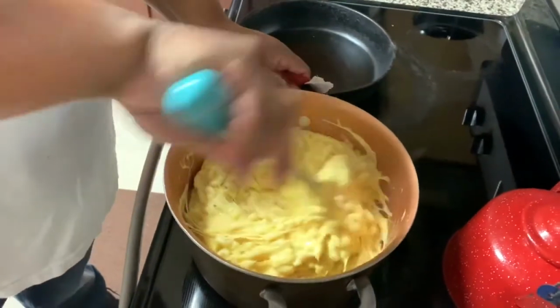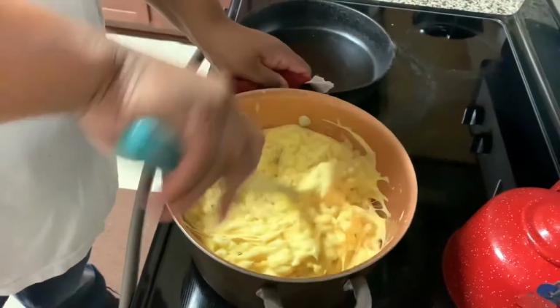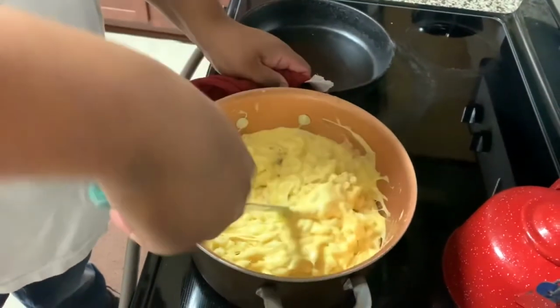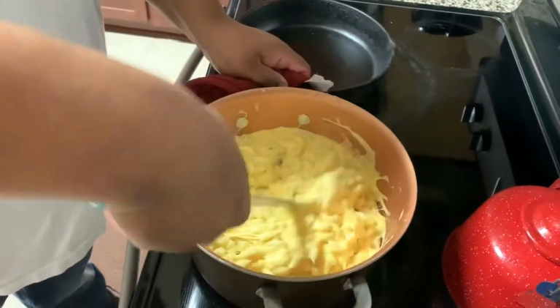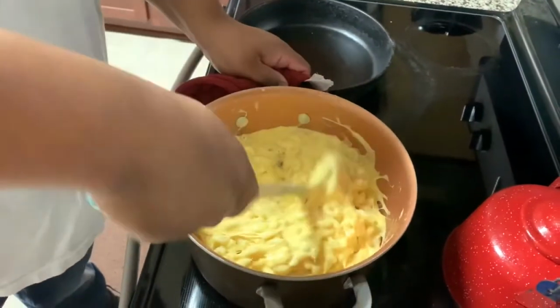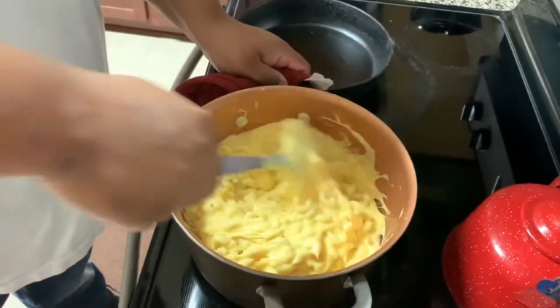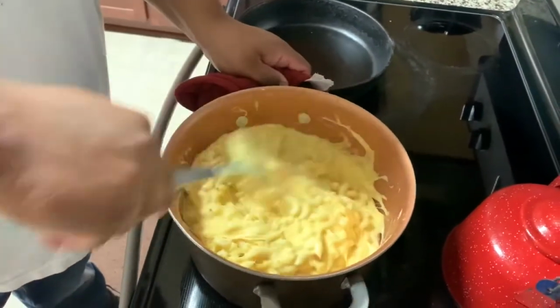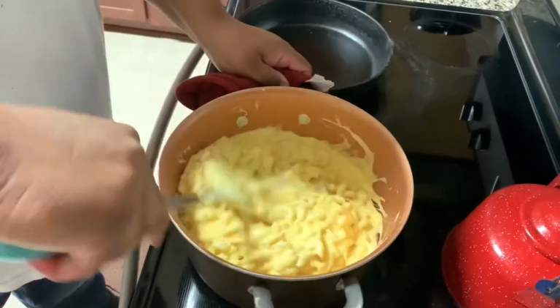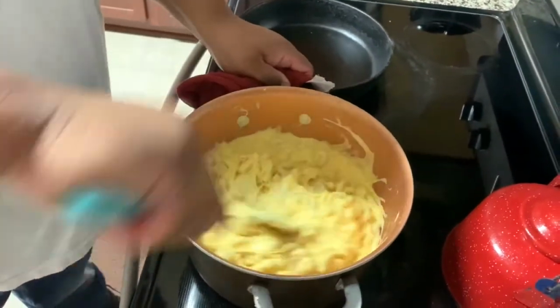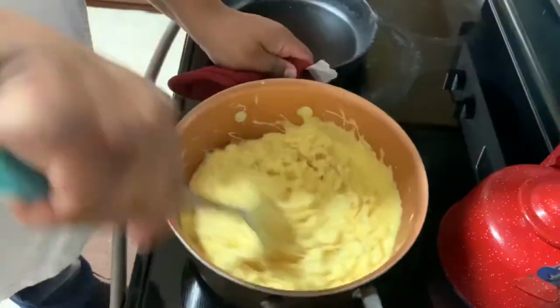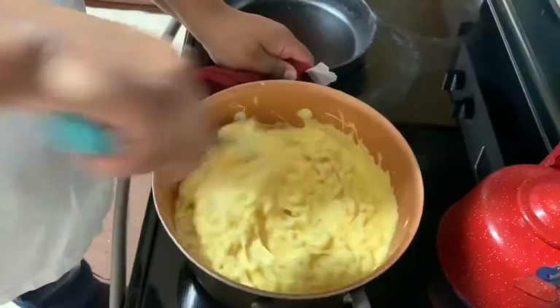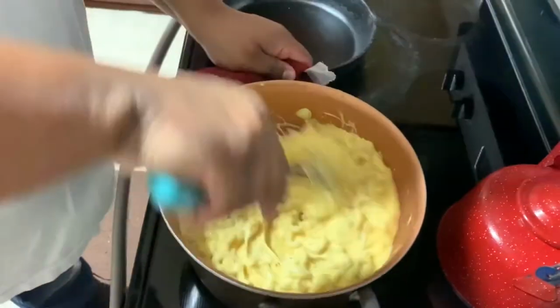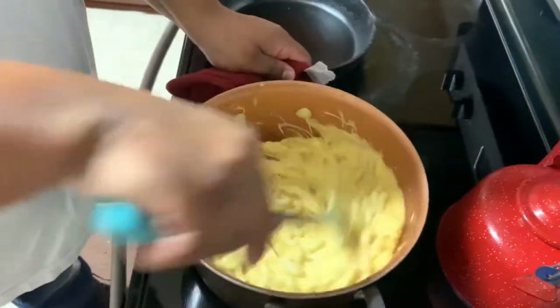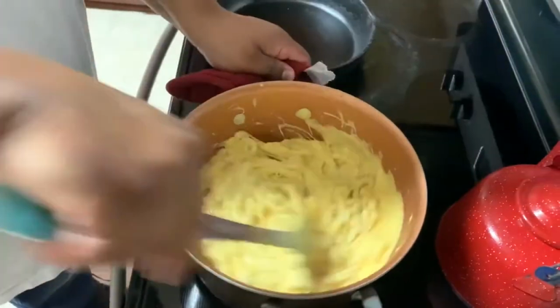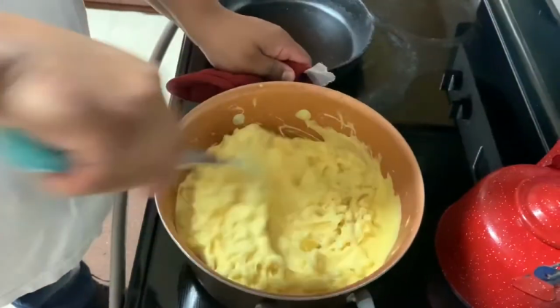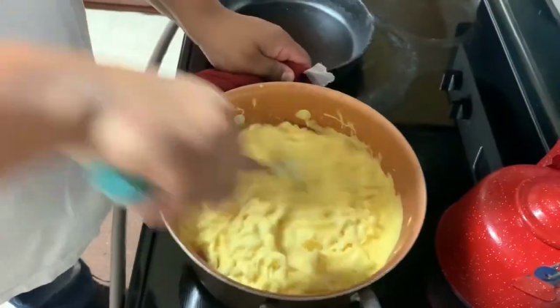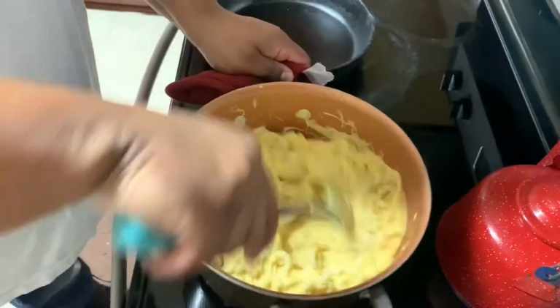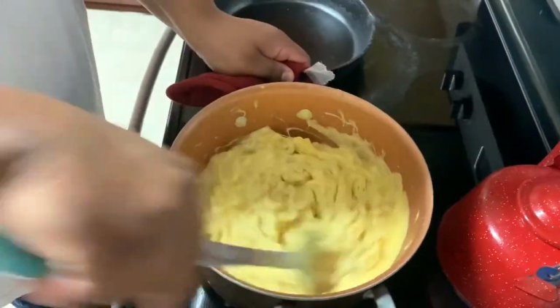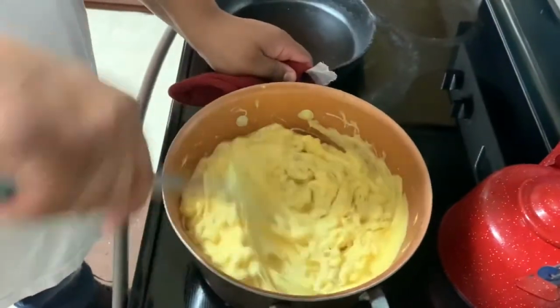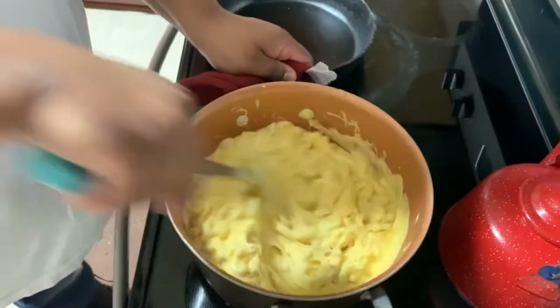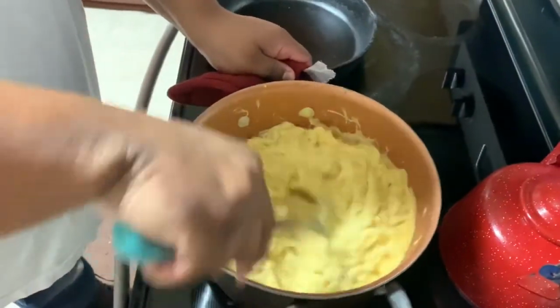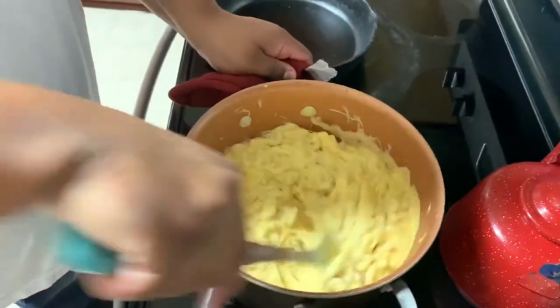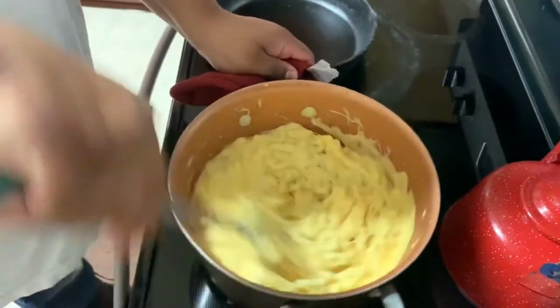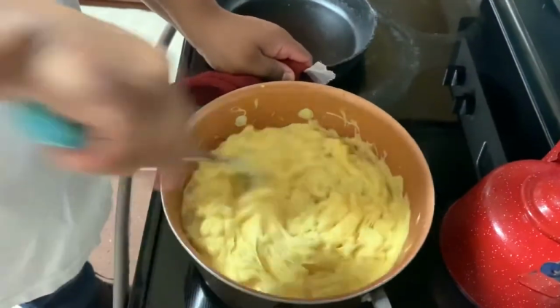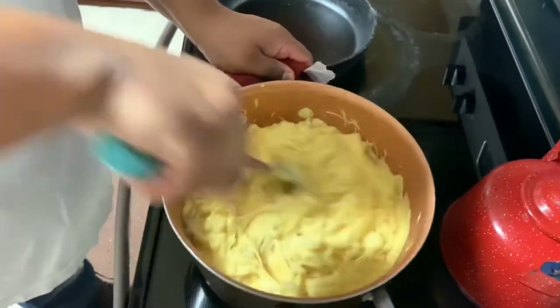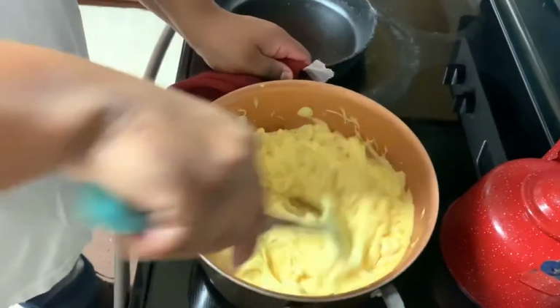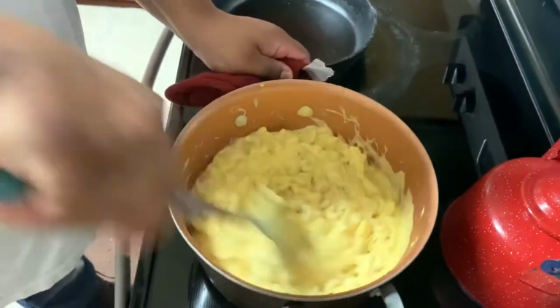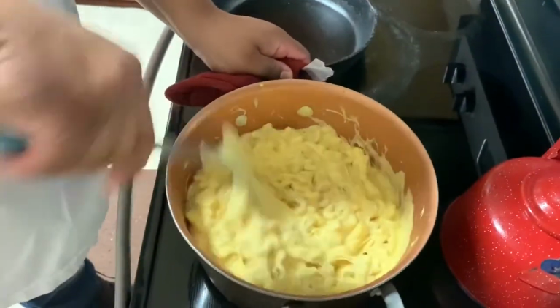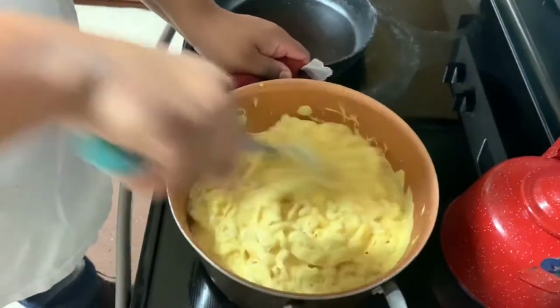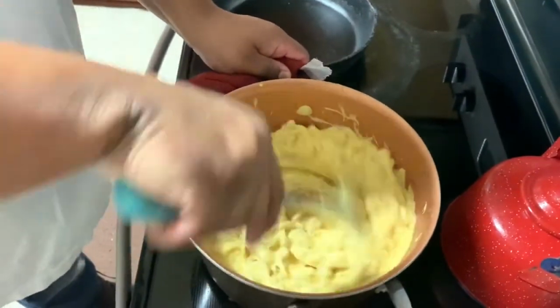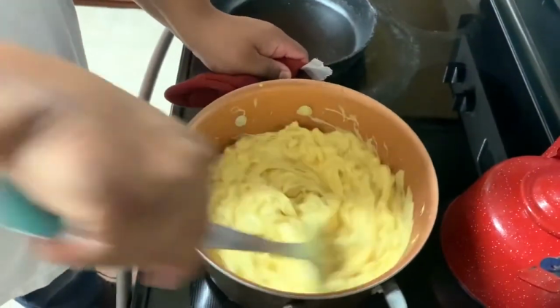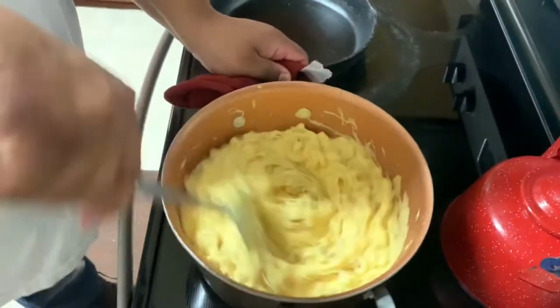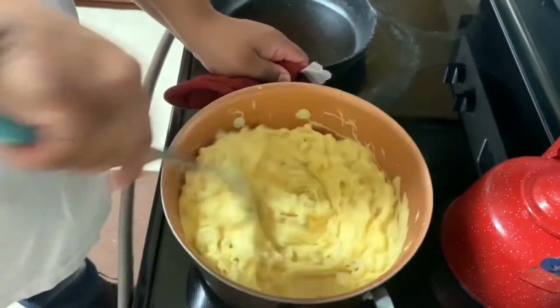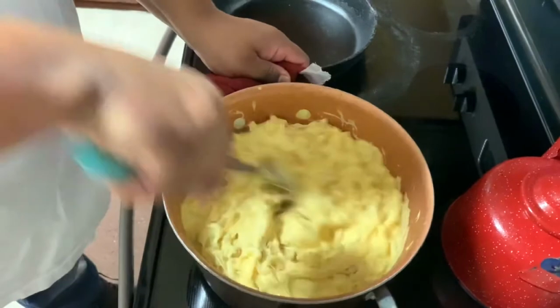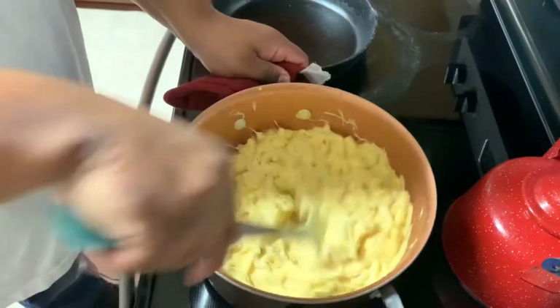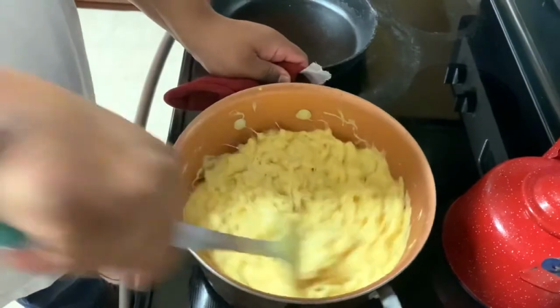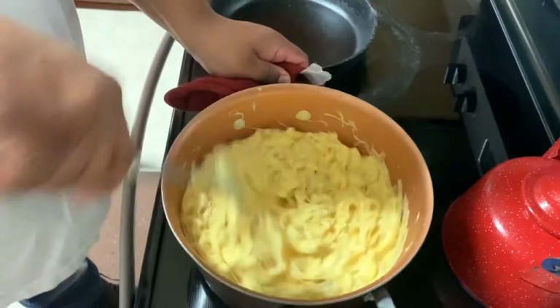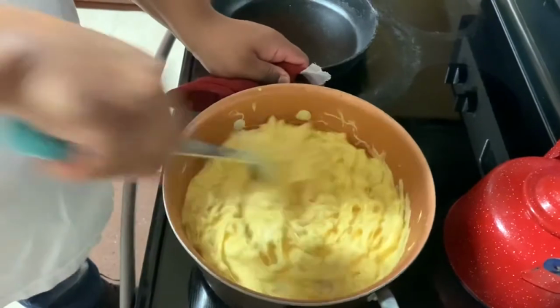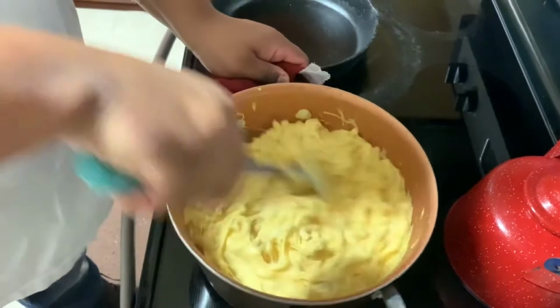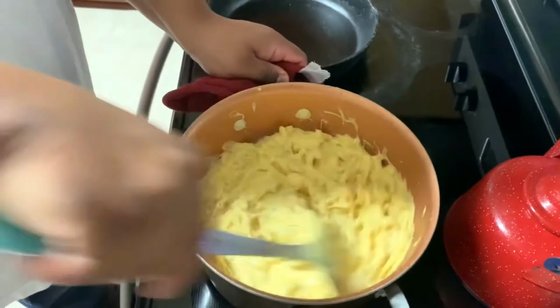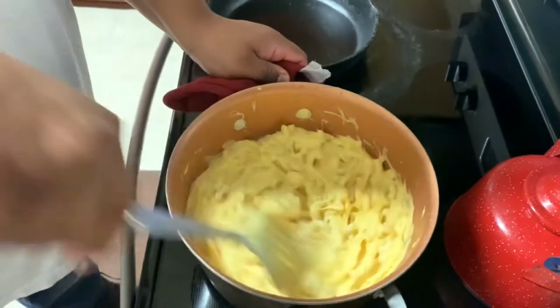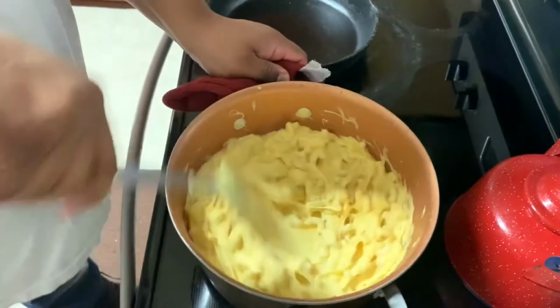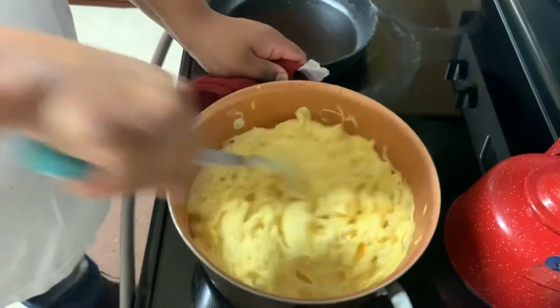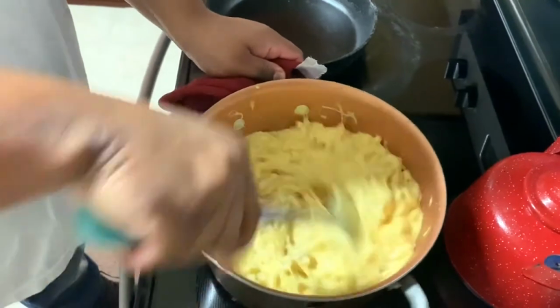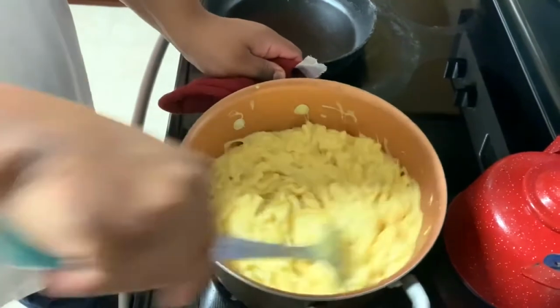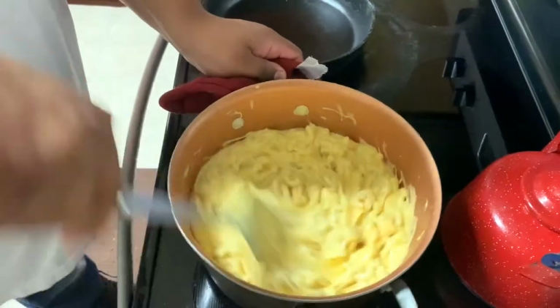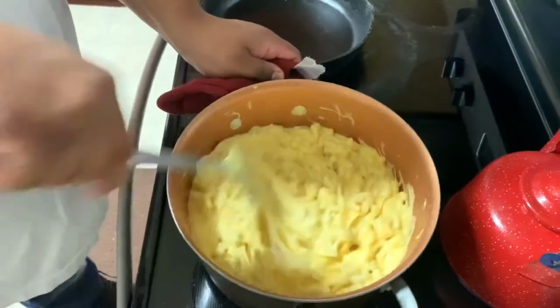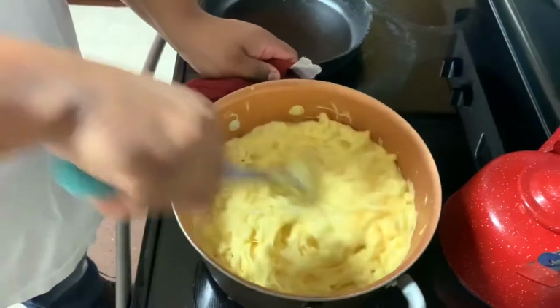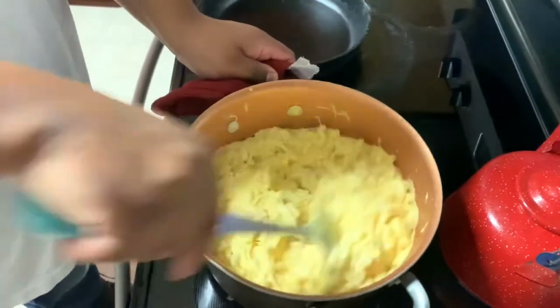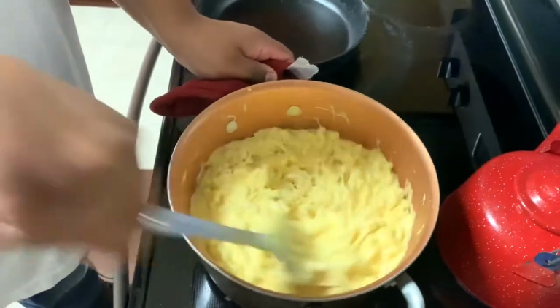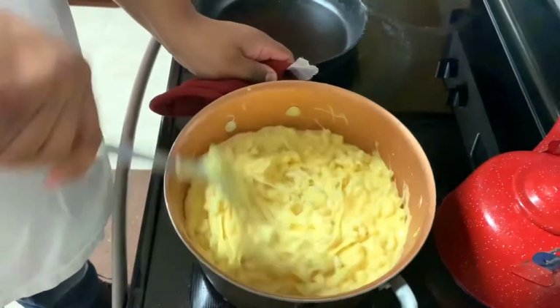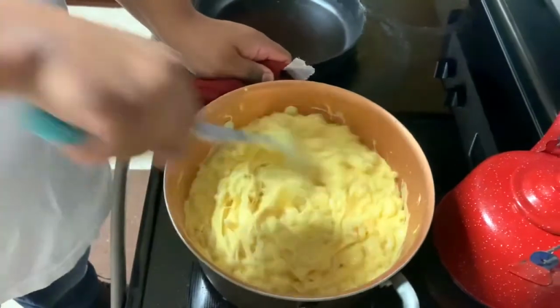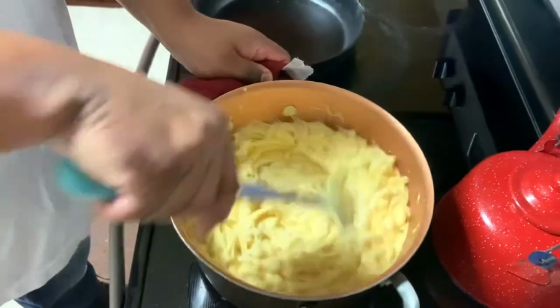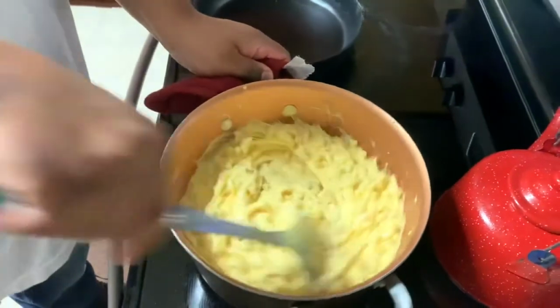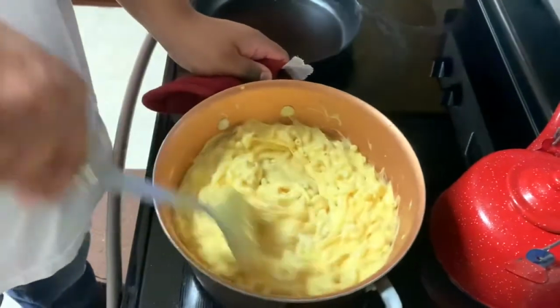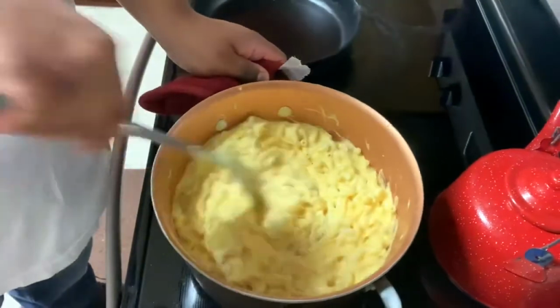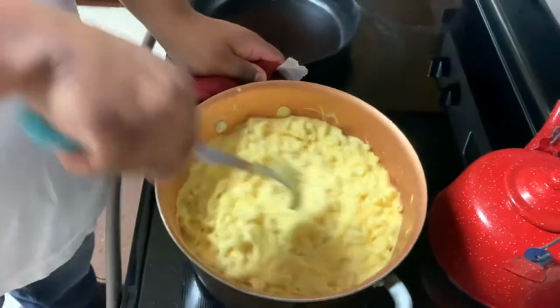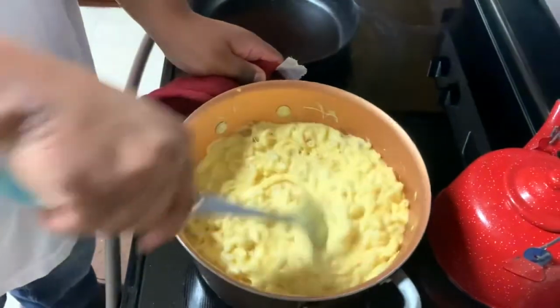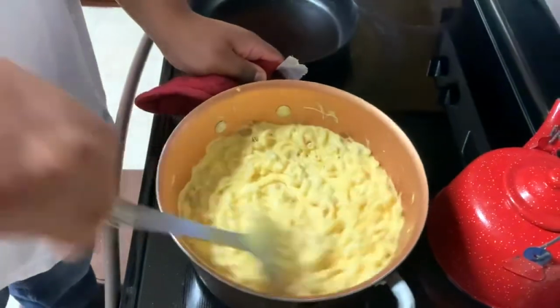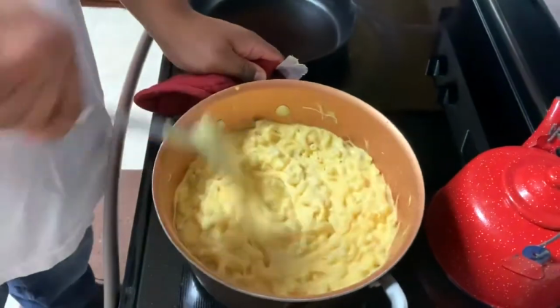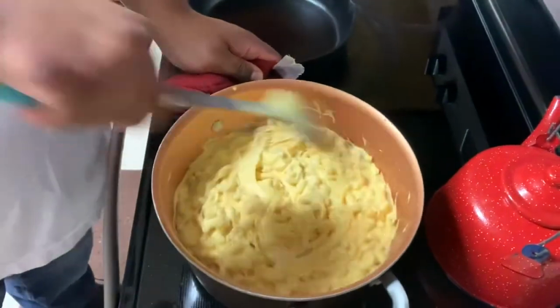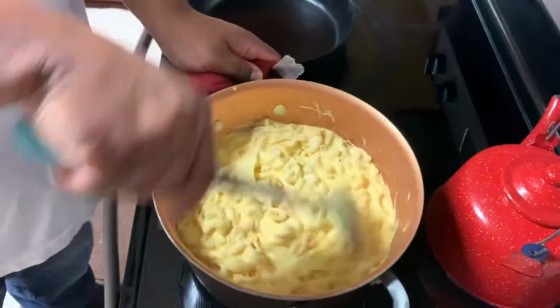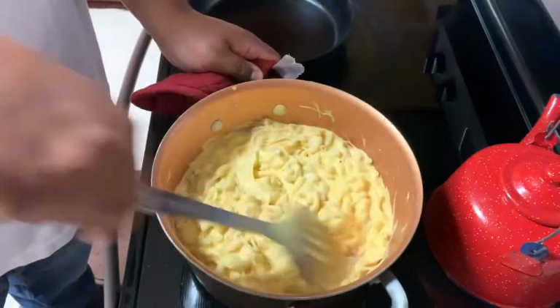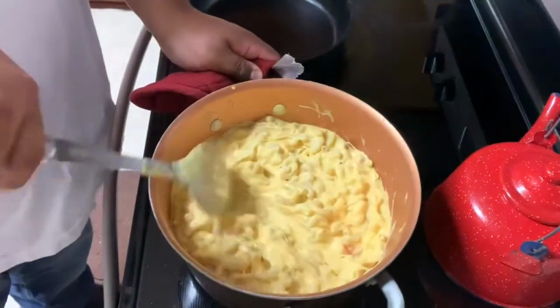You want to get to the point where you start to hear some moisture — it's going to sound wet. When you hear that sound, you know that it's where it needs to be.